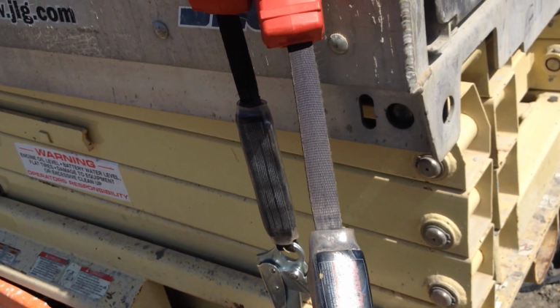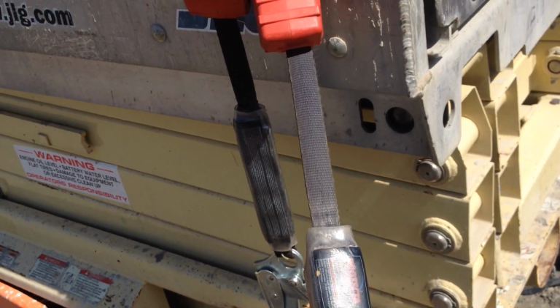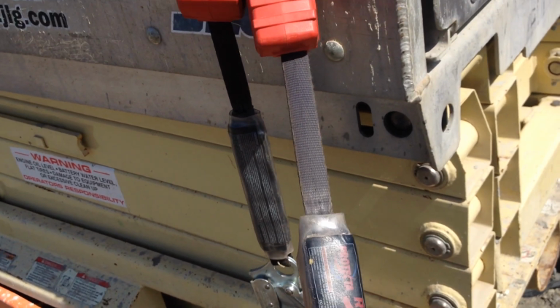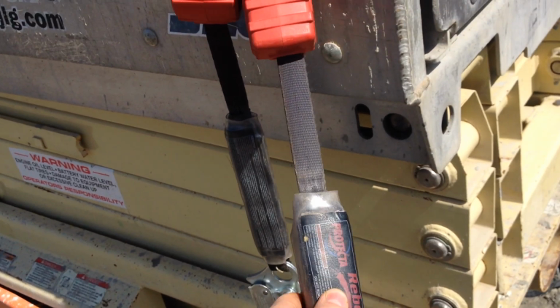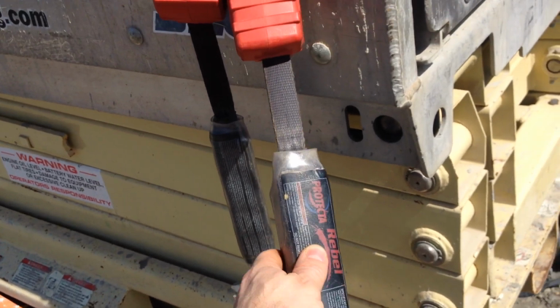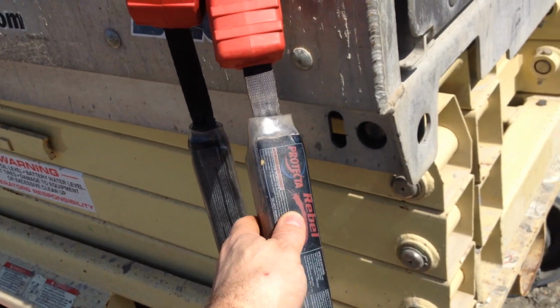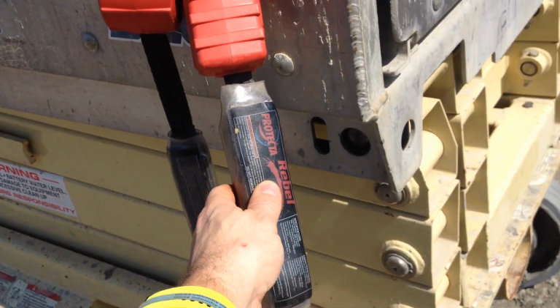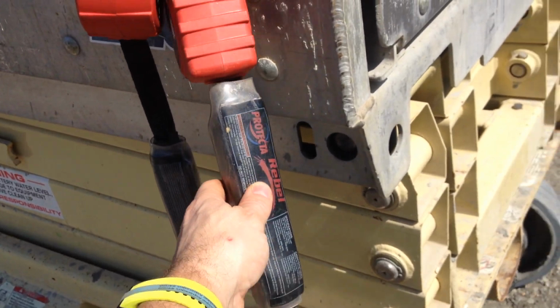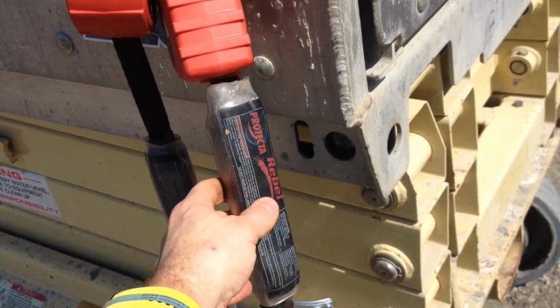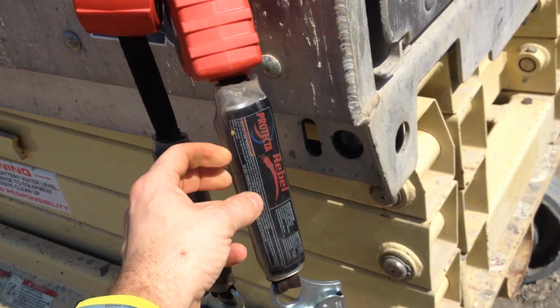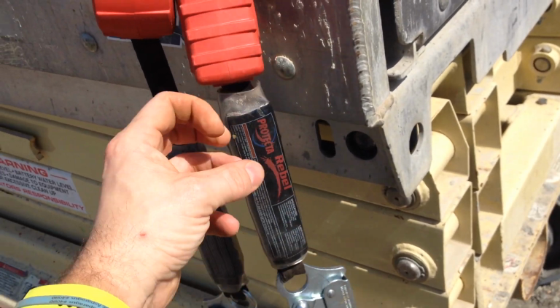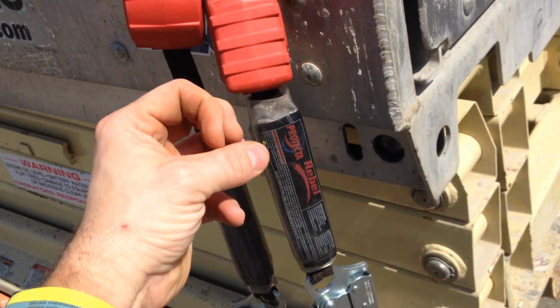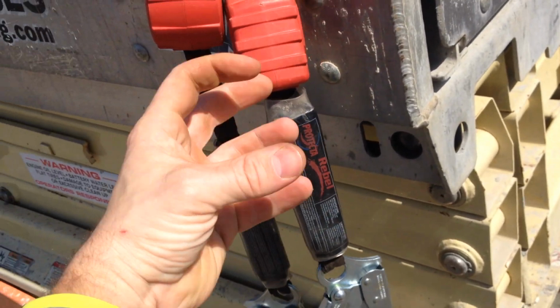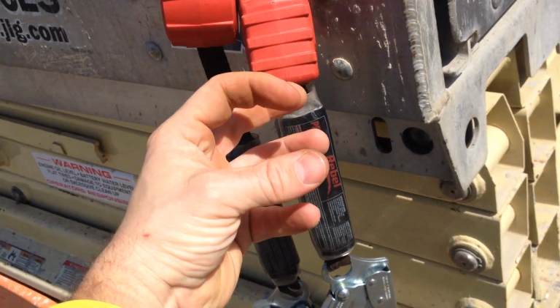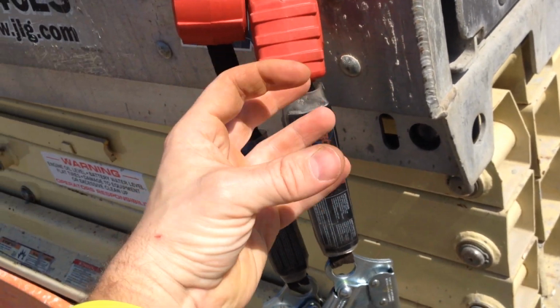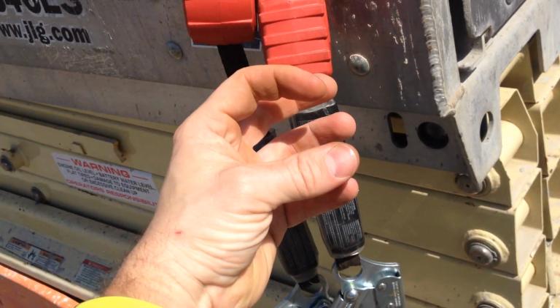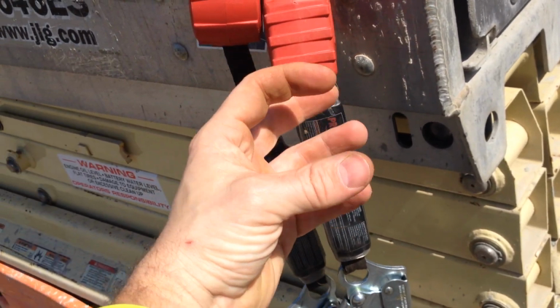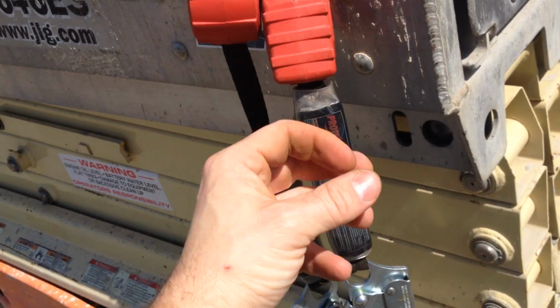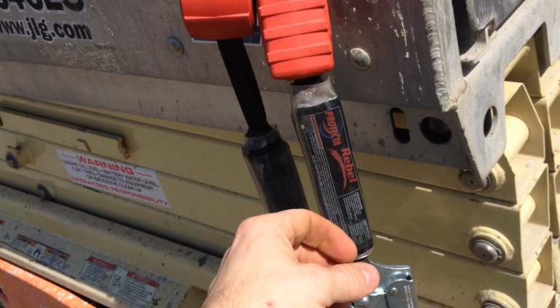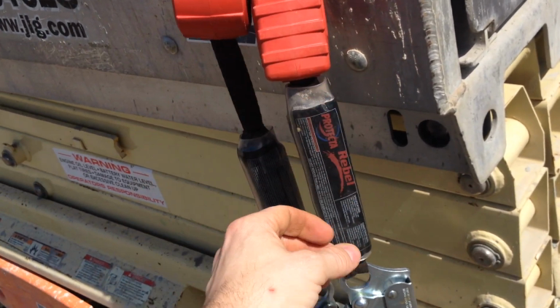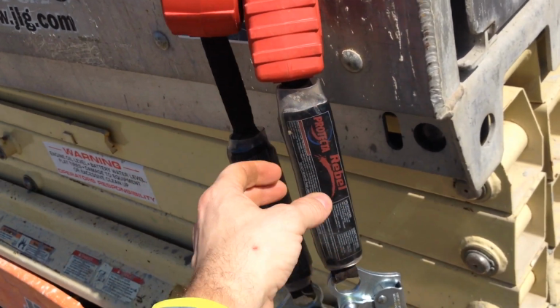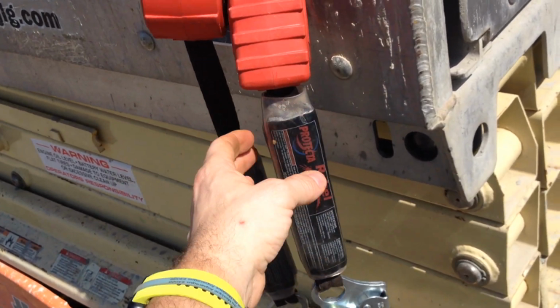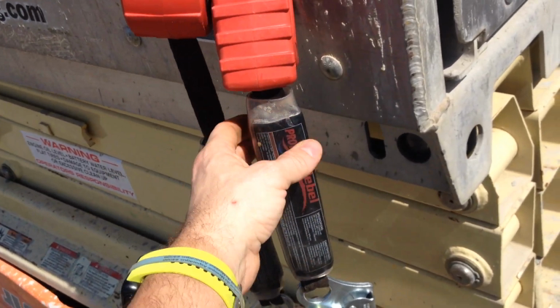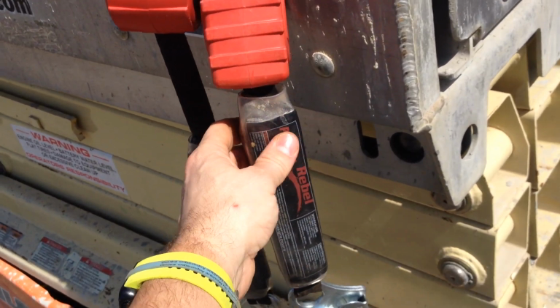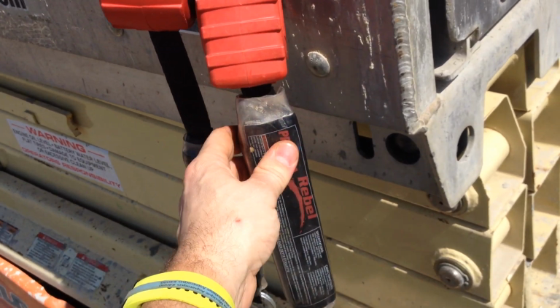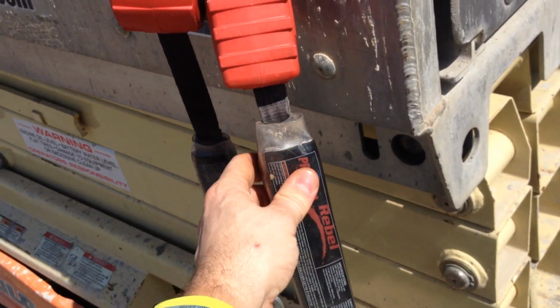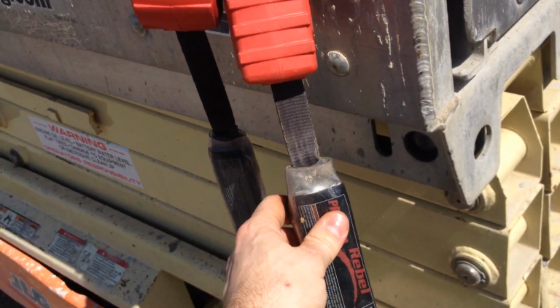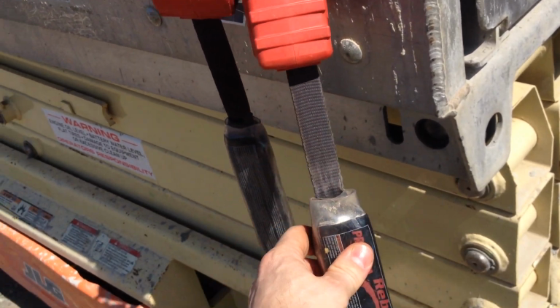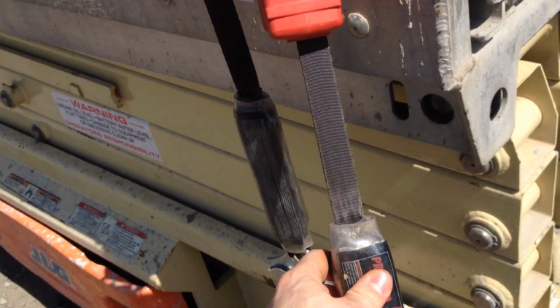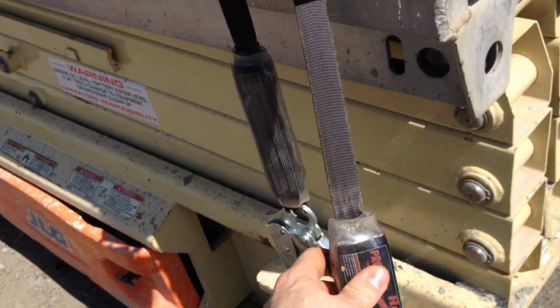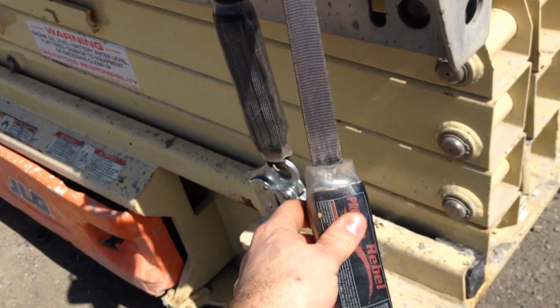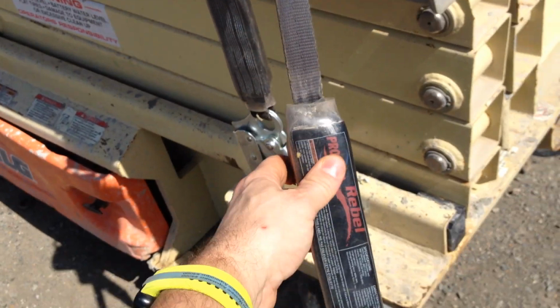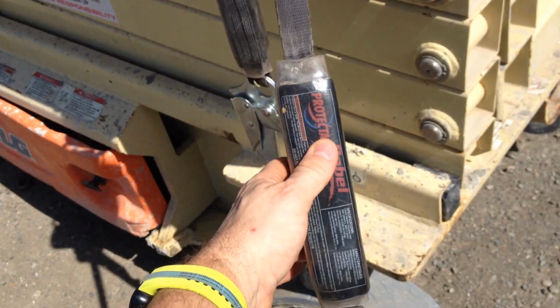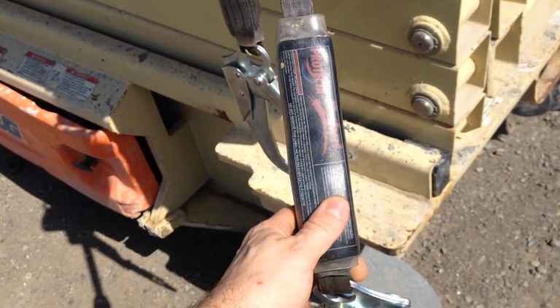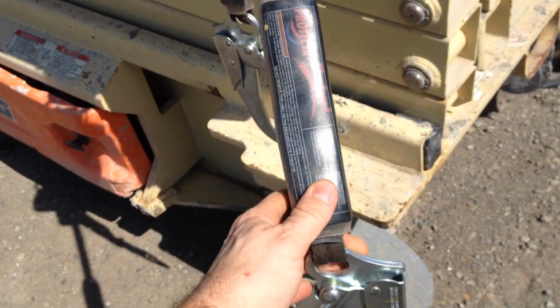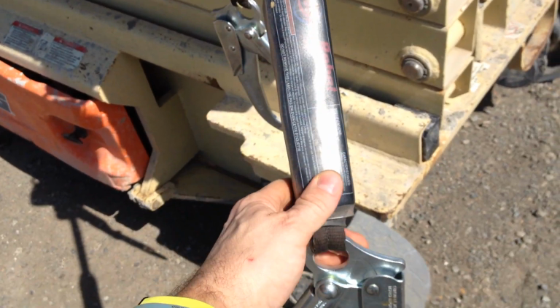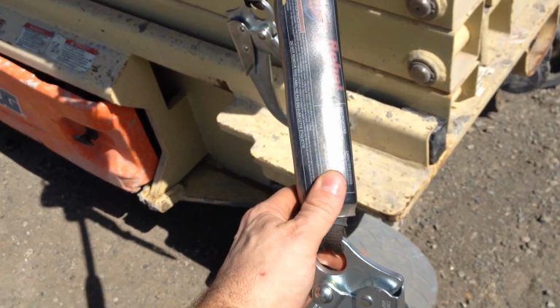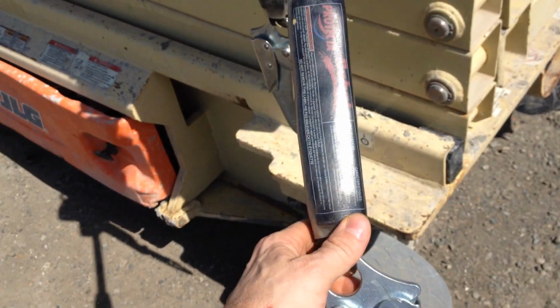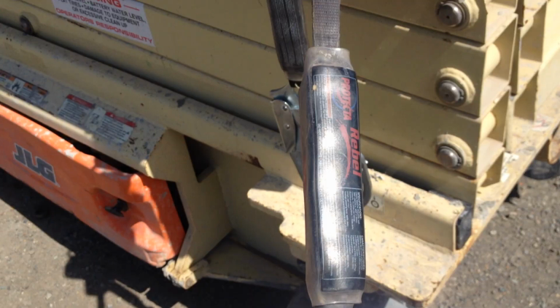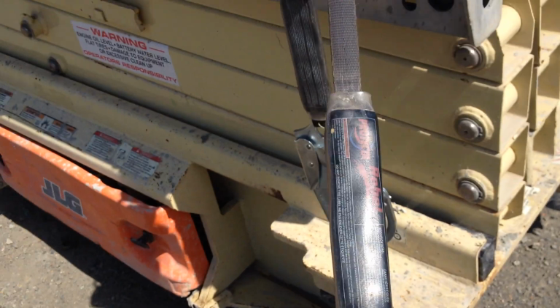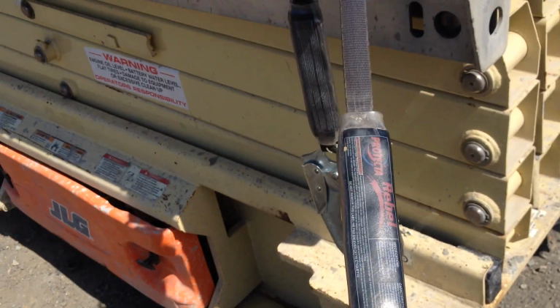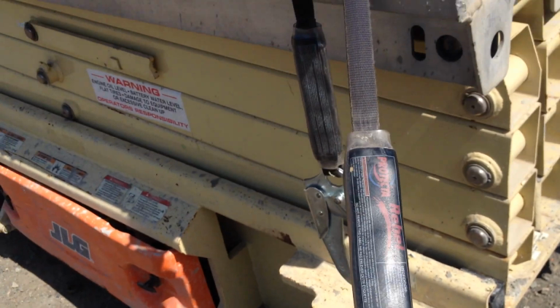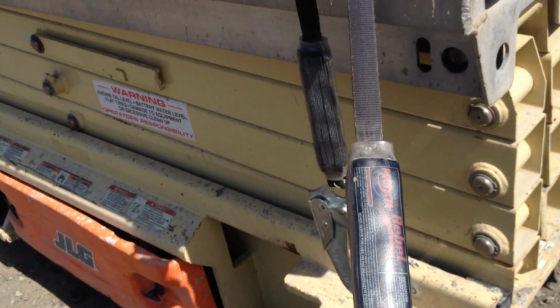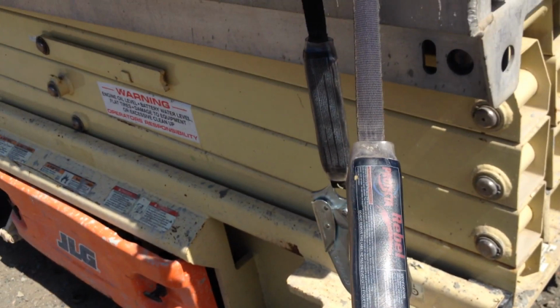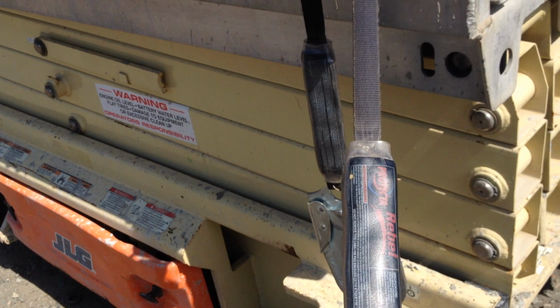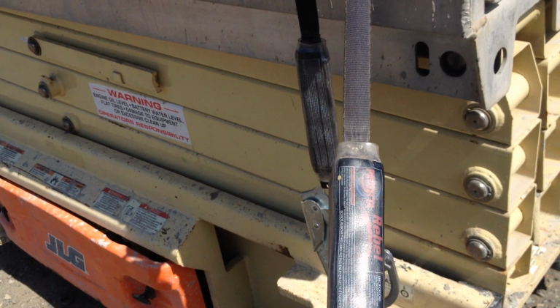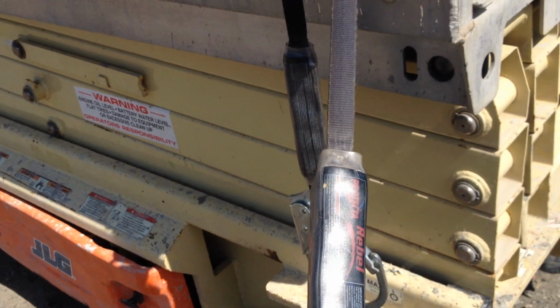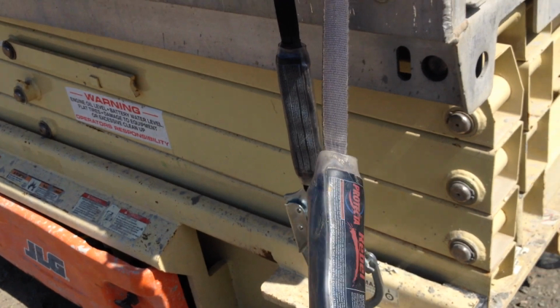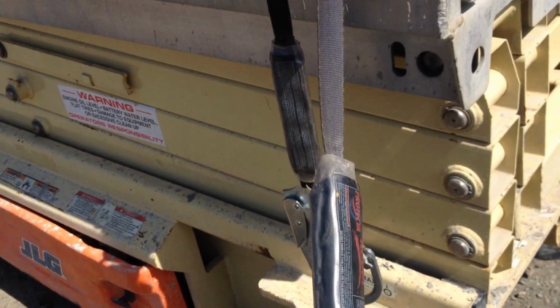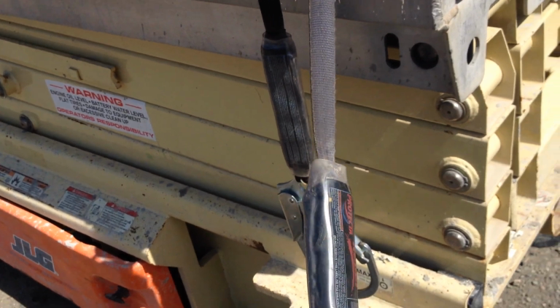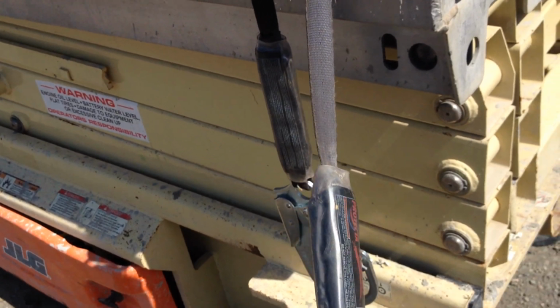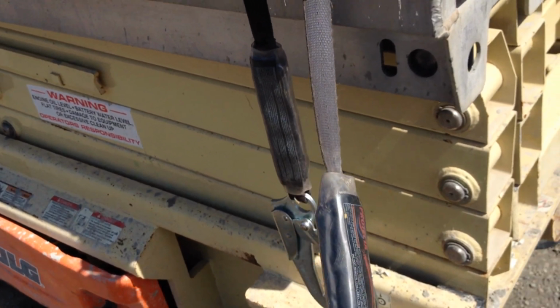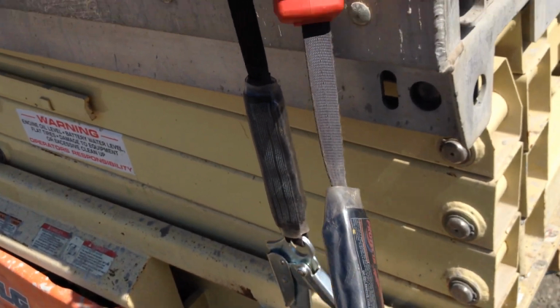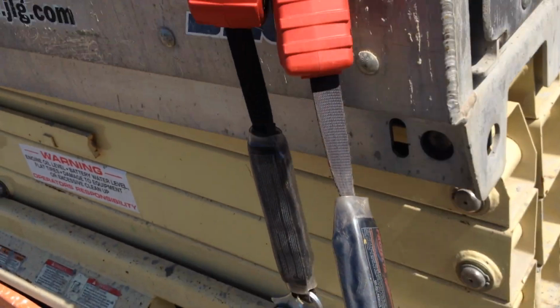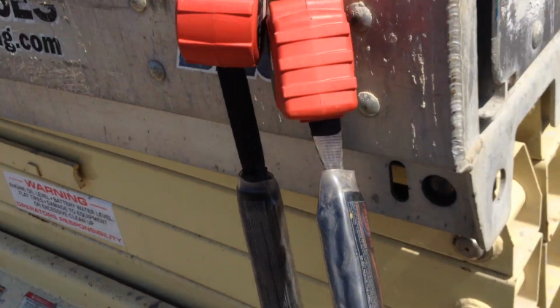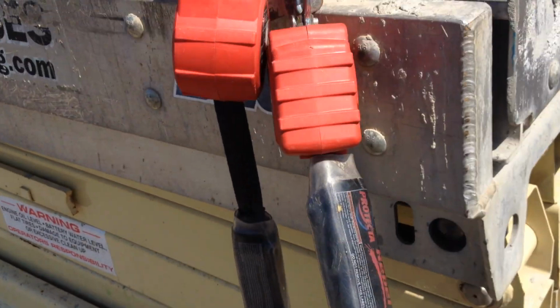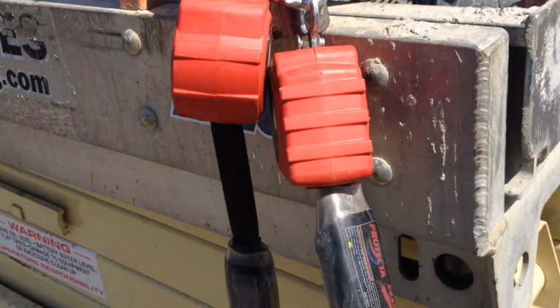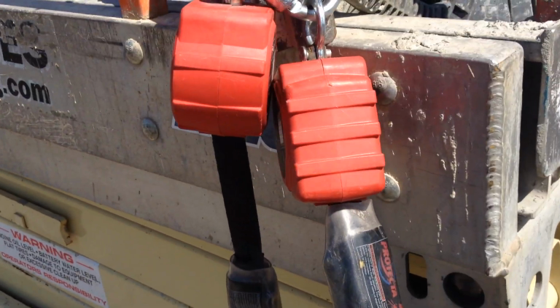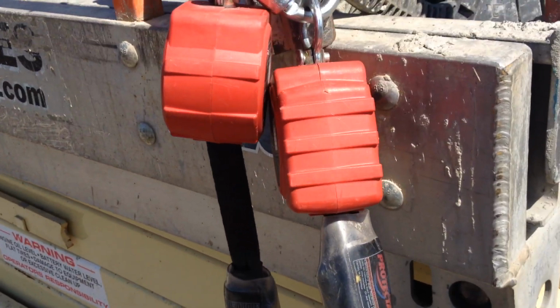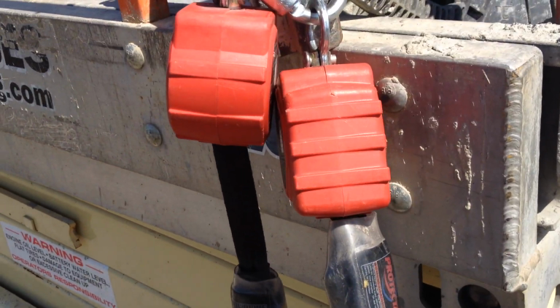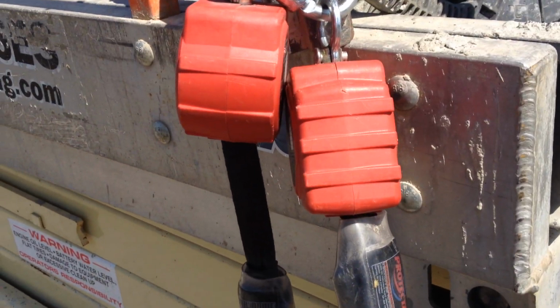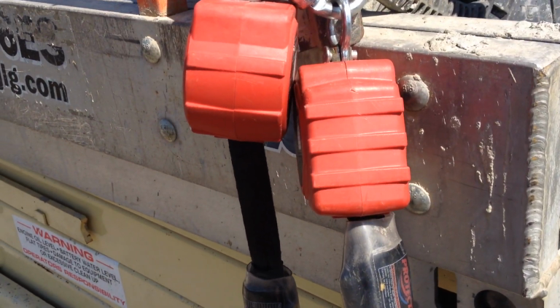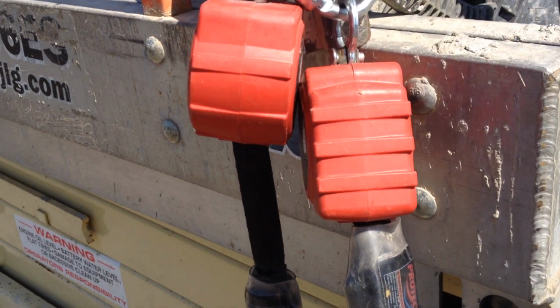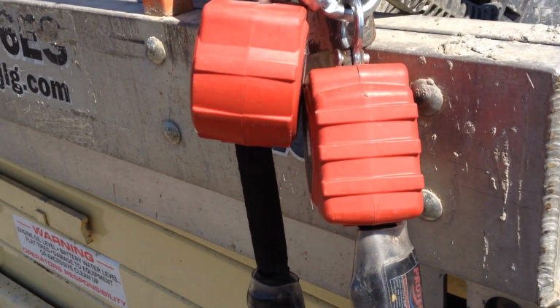The ratcheting gauge is in rest mode, so you can't possibly work with this length of lanyard in most cases.